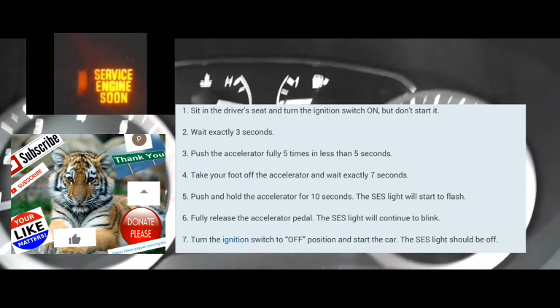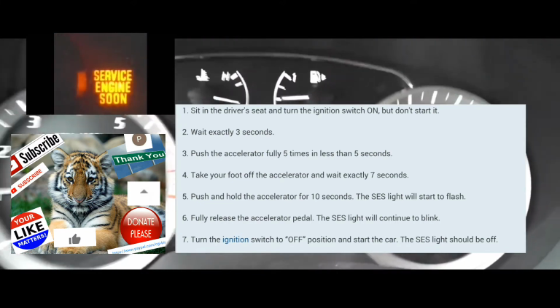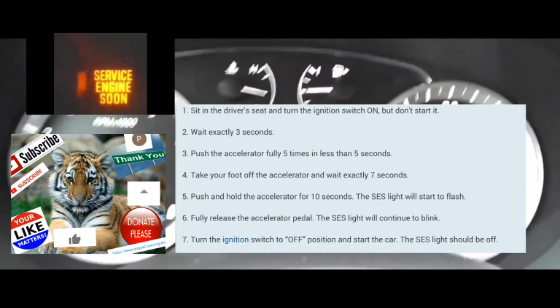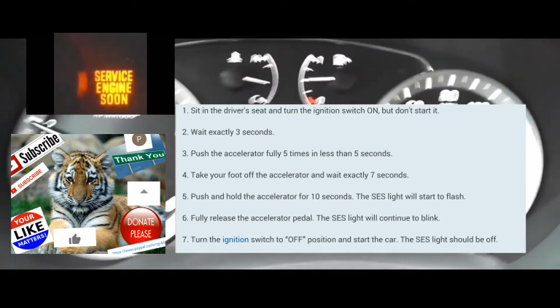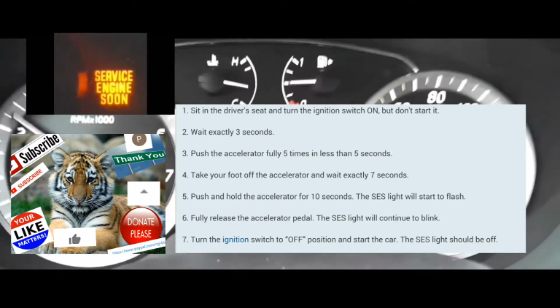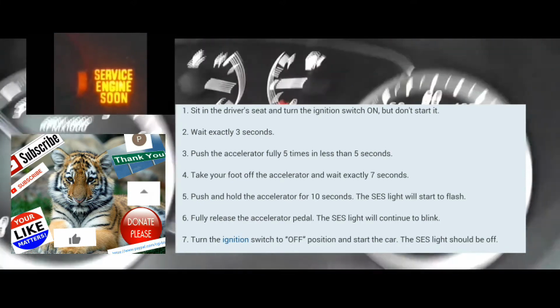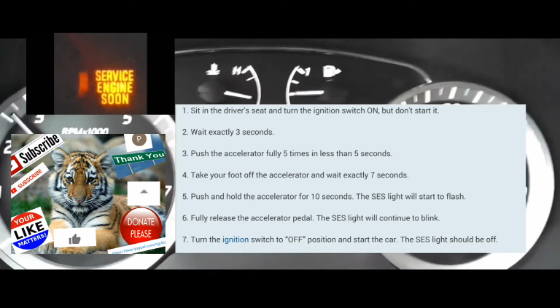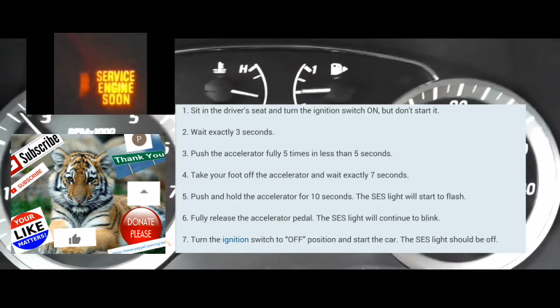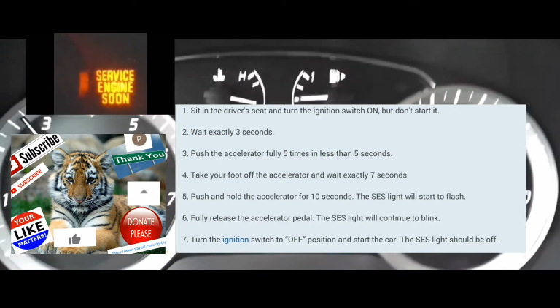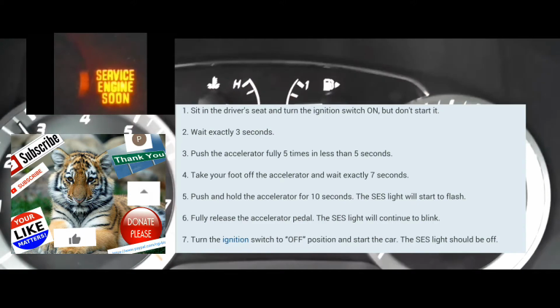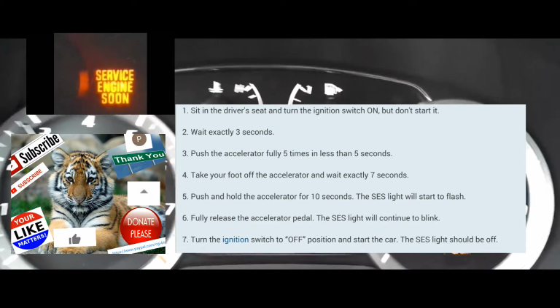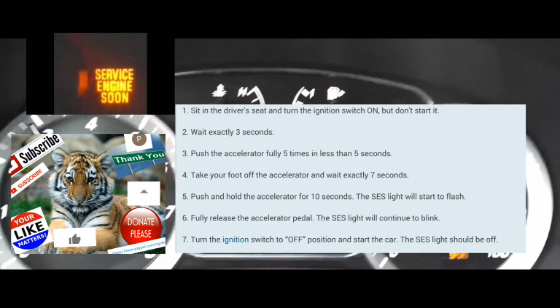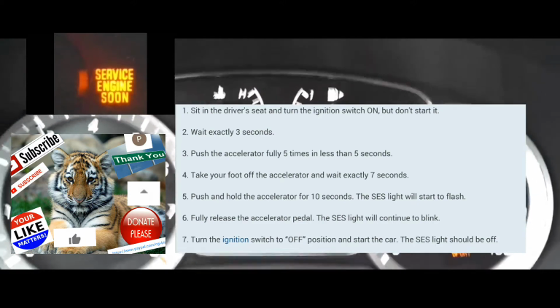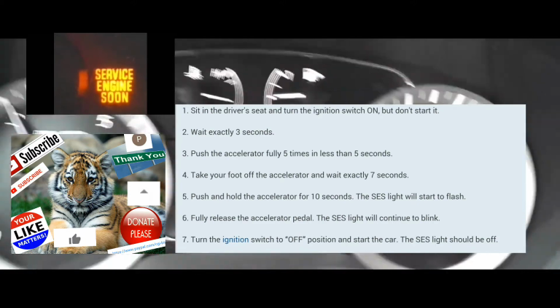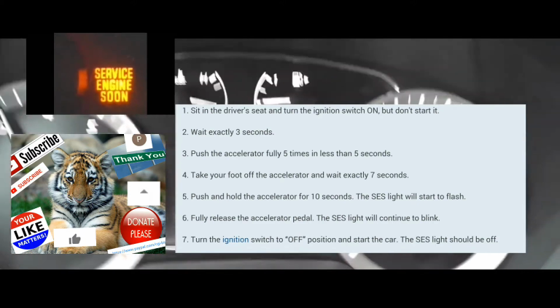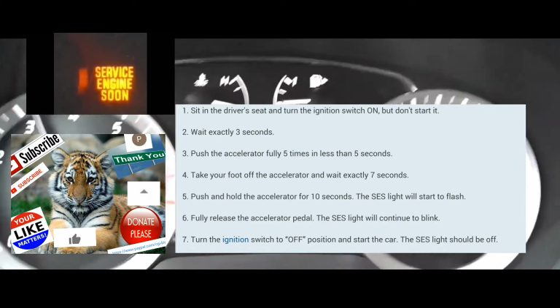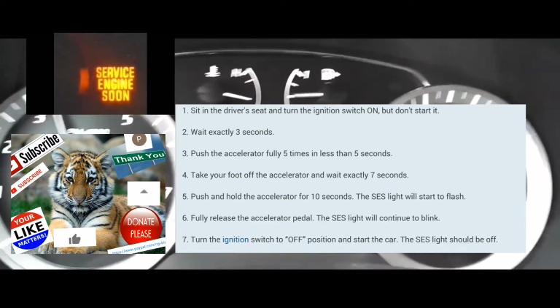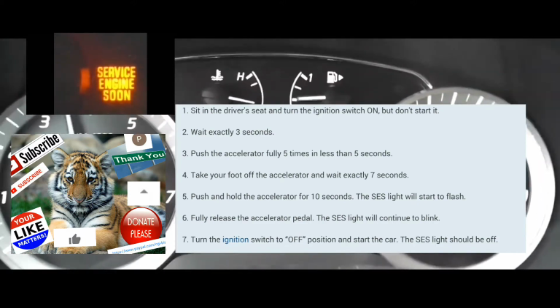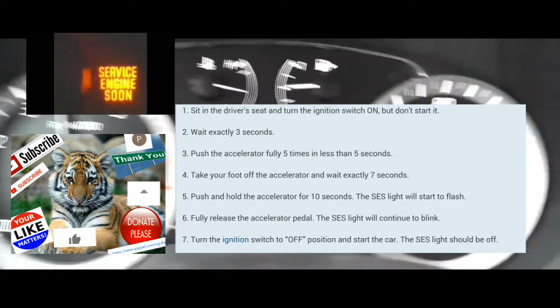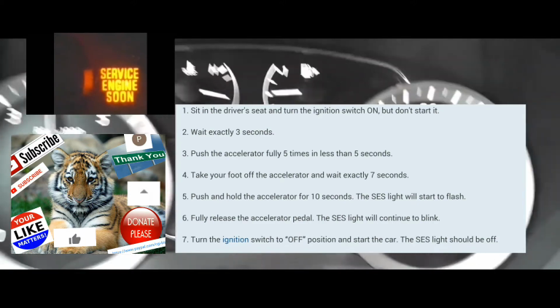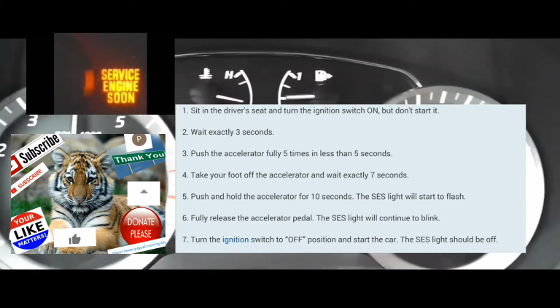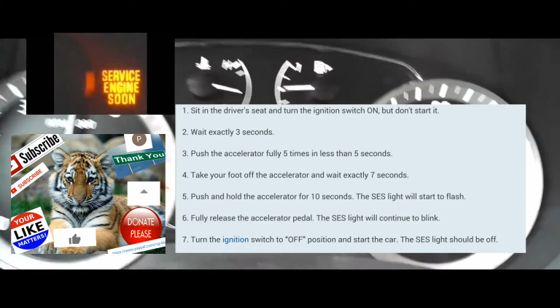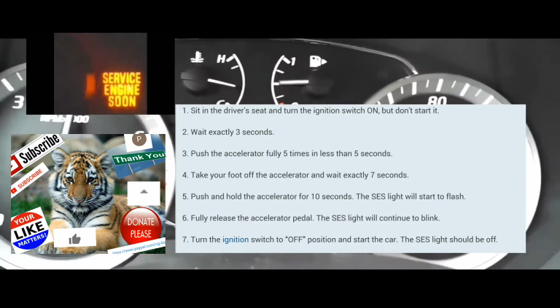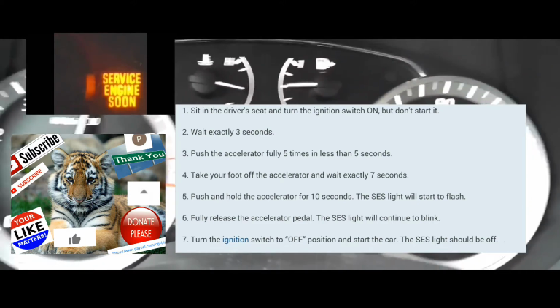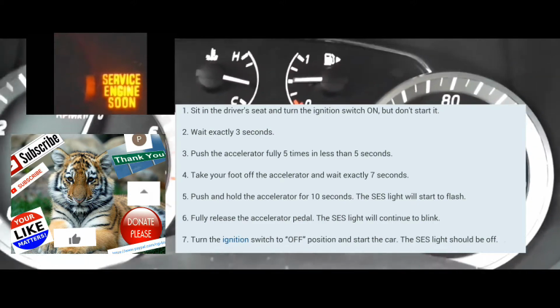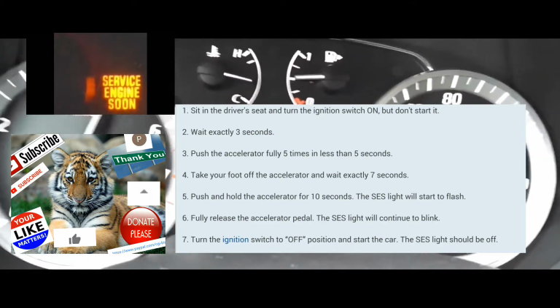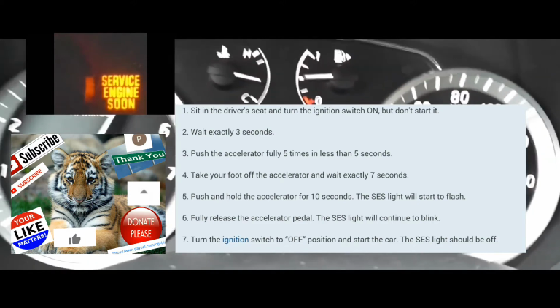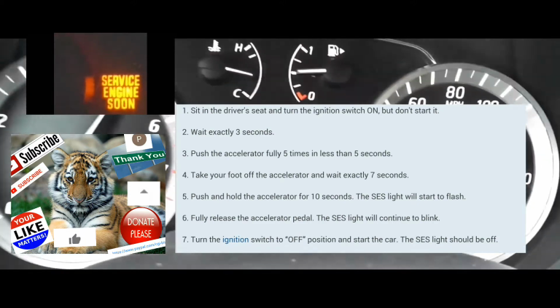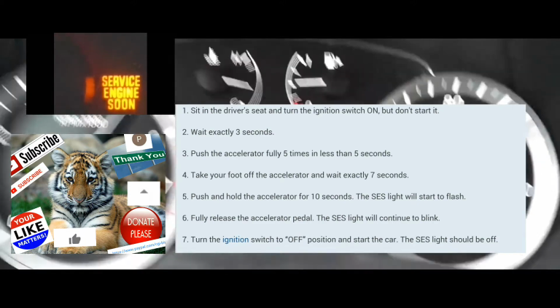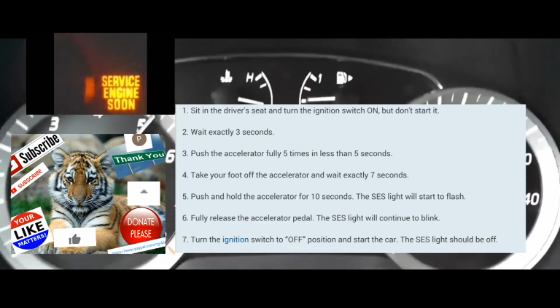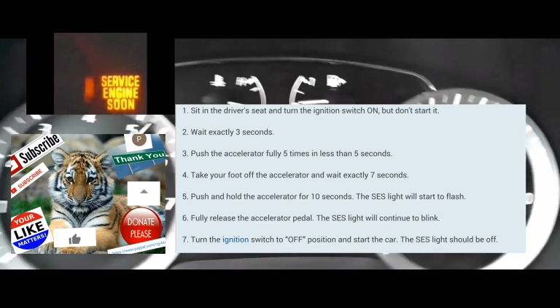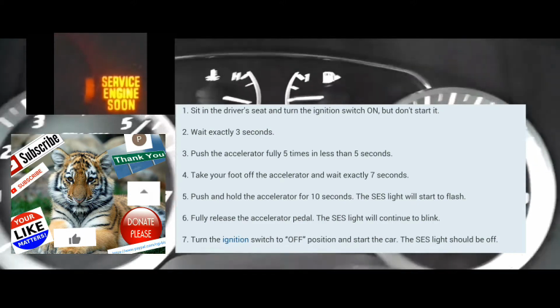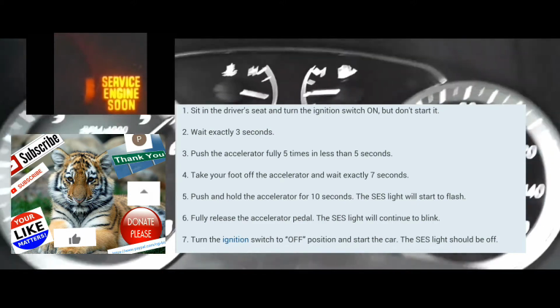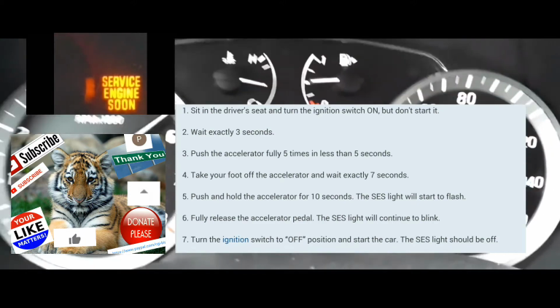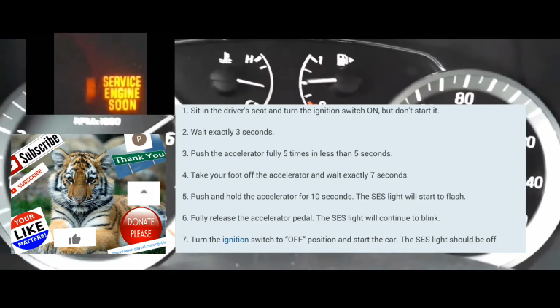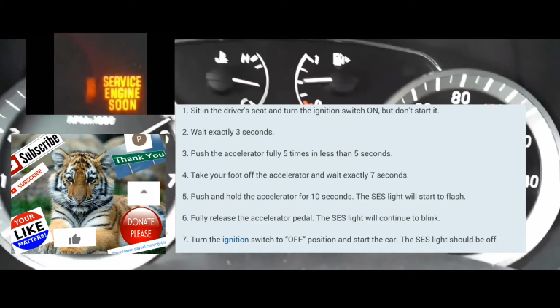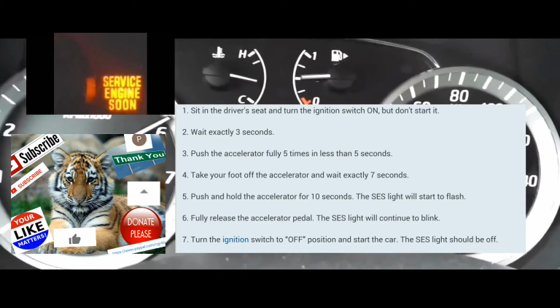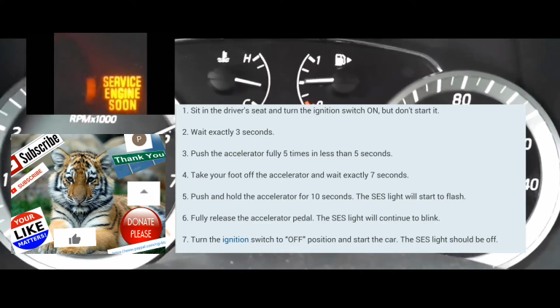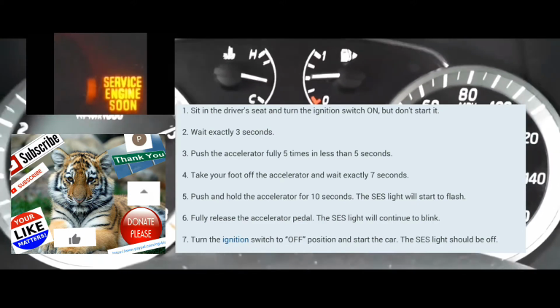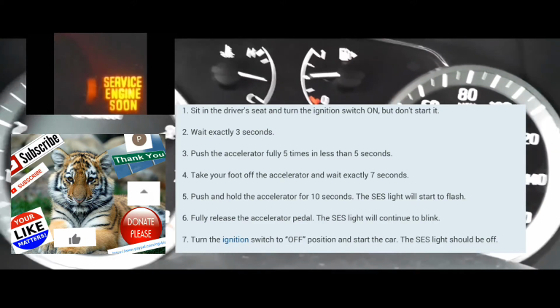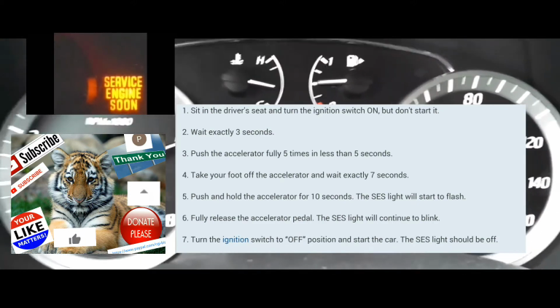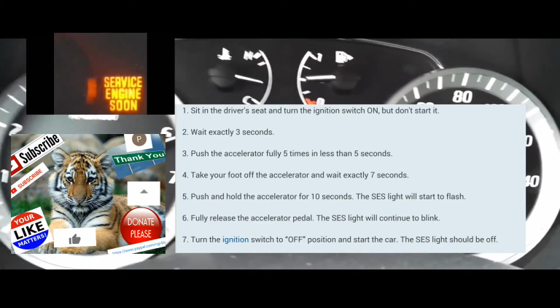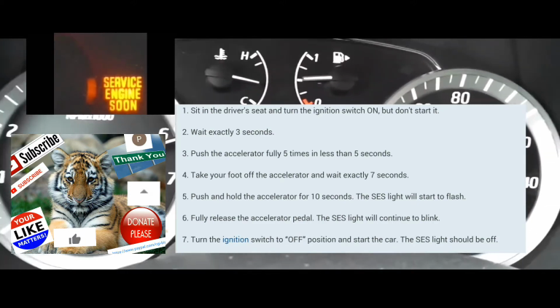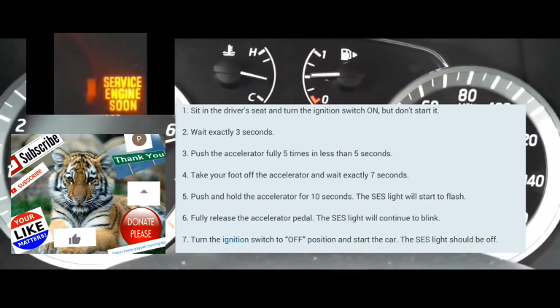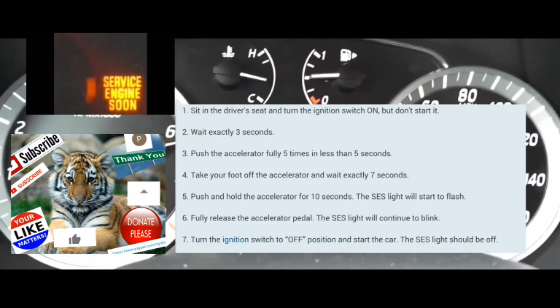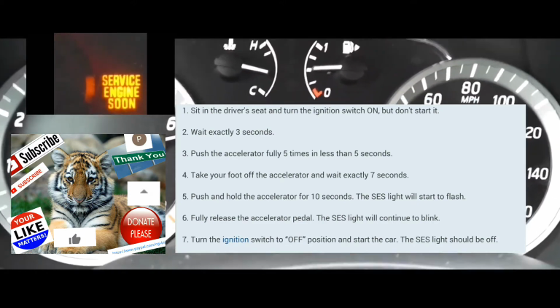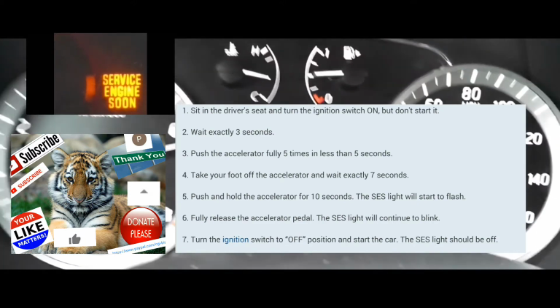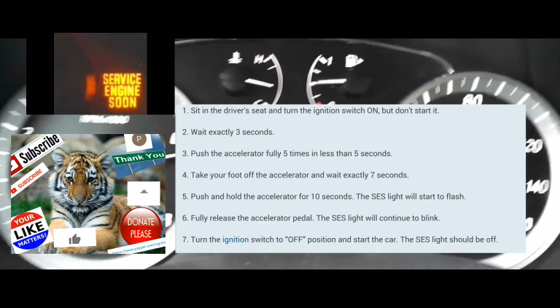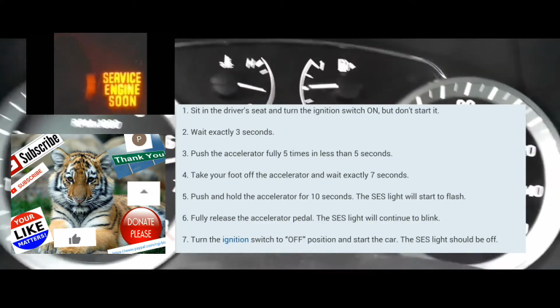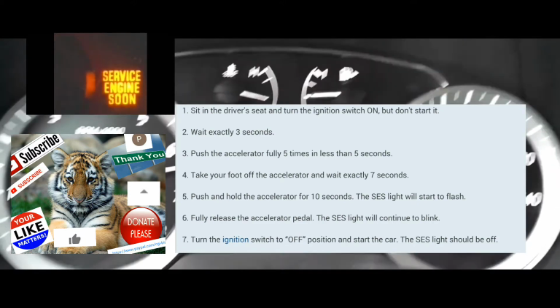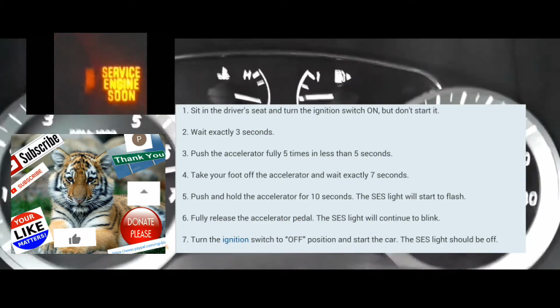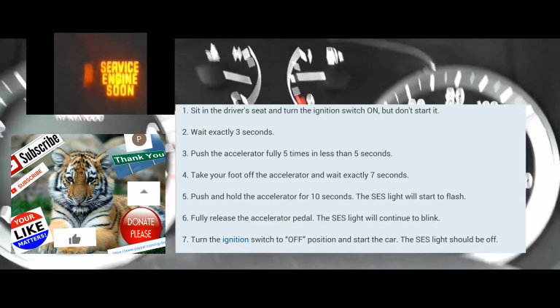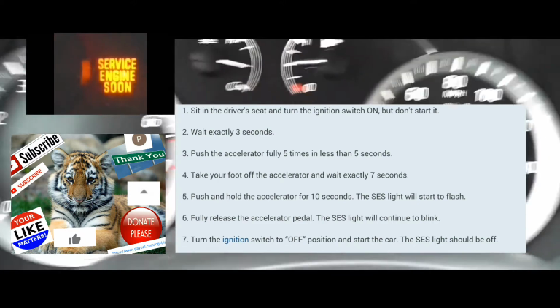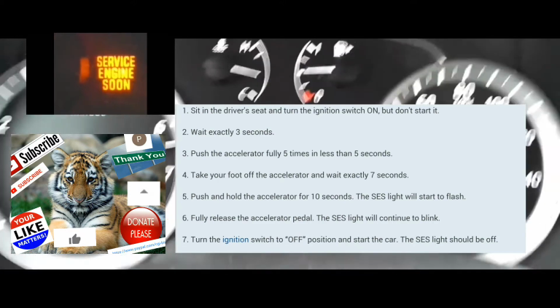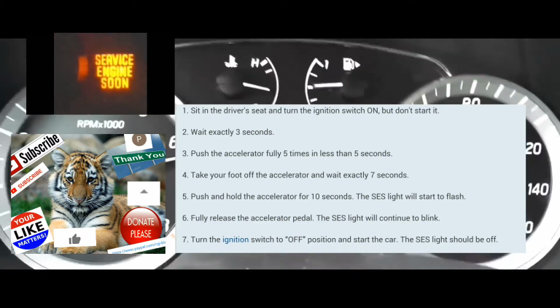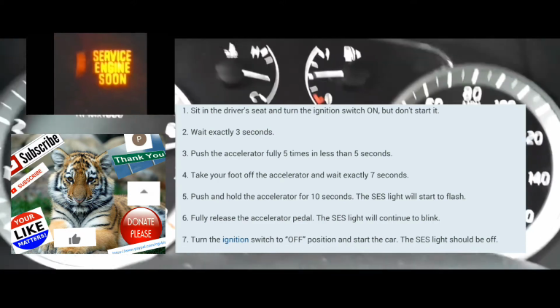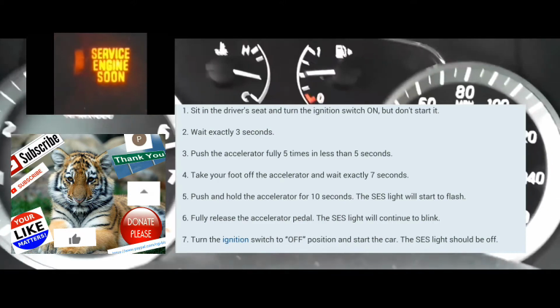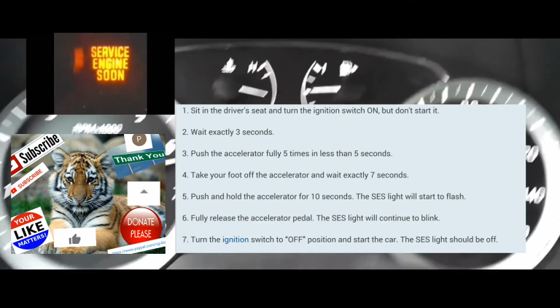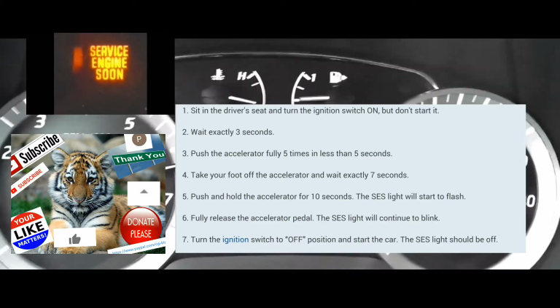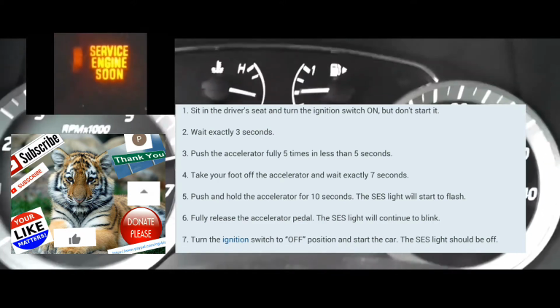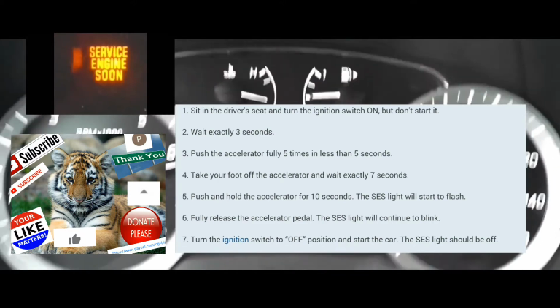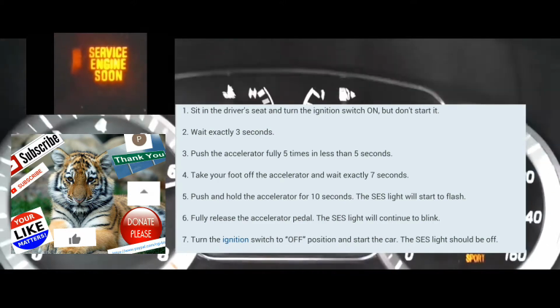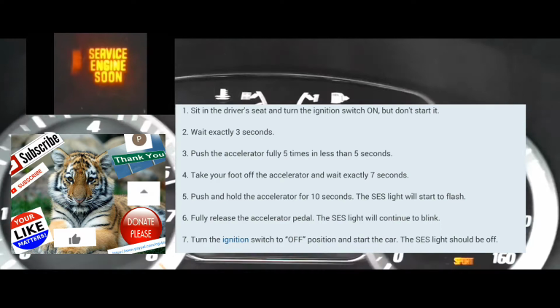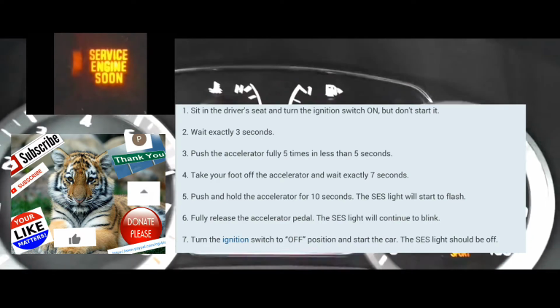Then you're going to wait seven seconds — 1-1000, 2-1000, 3-1000, 4-1000, 5-1000, 6-1000, 7-1000.